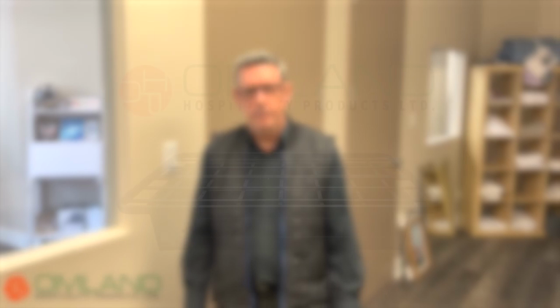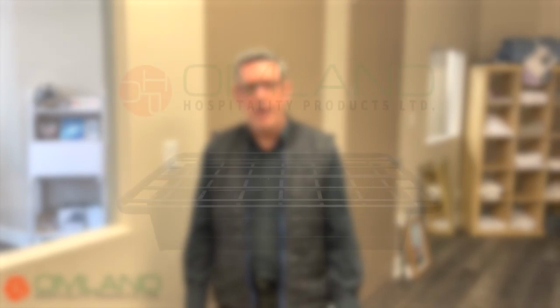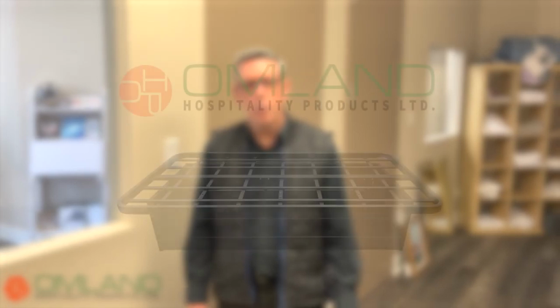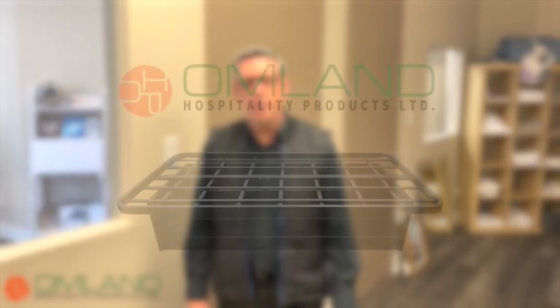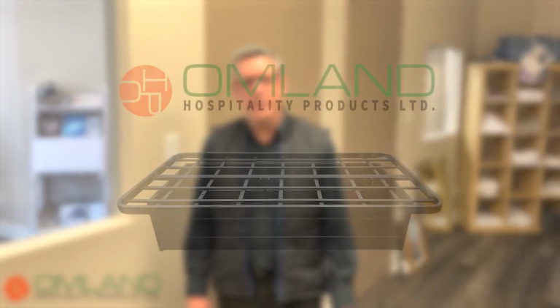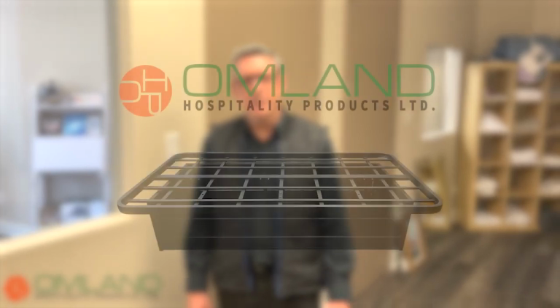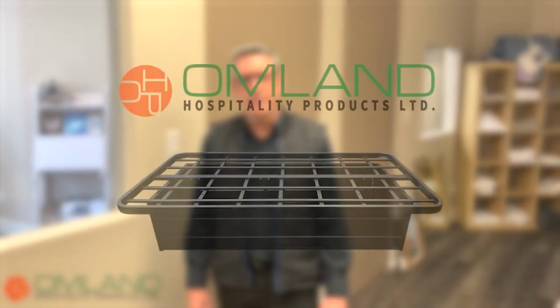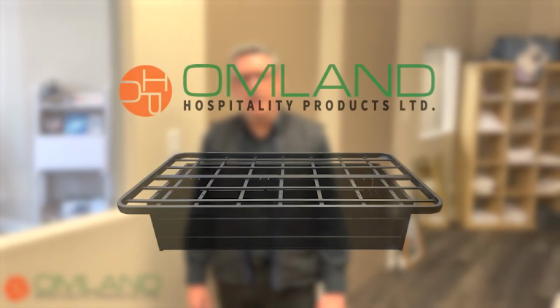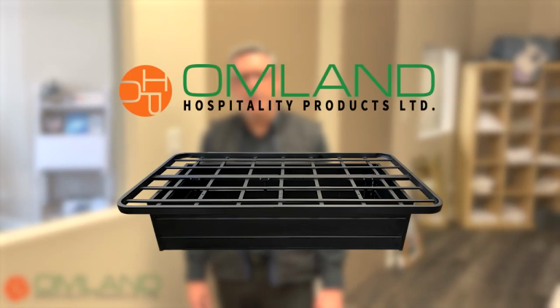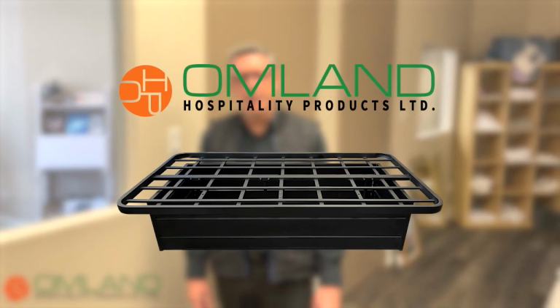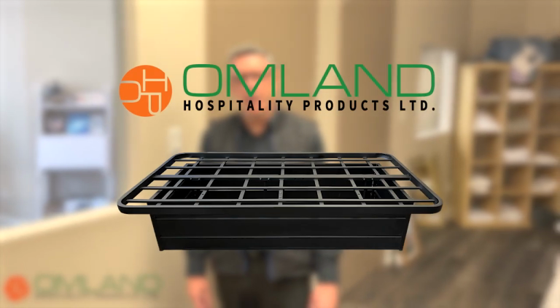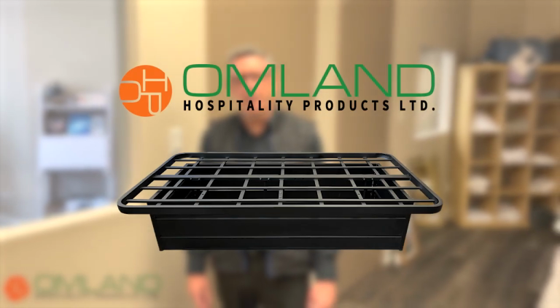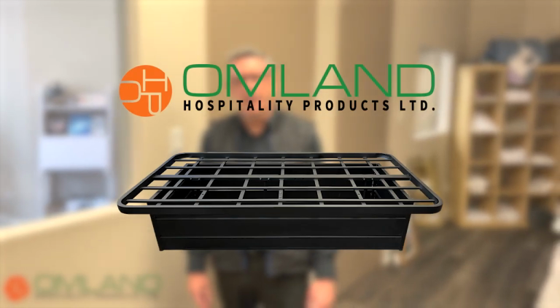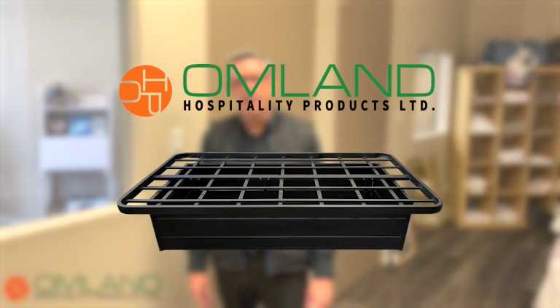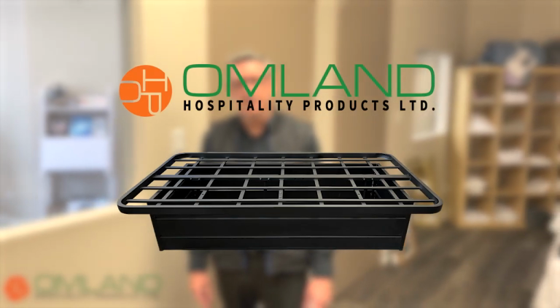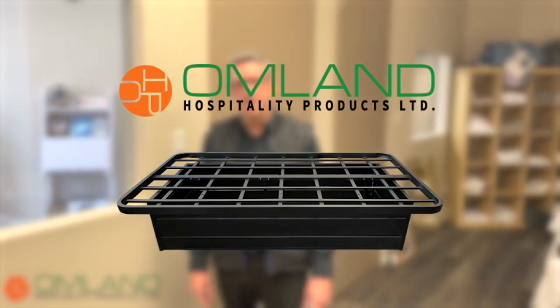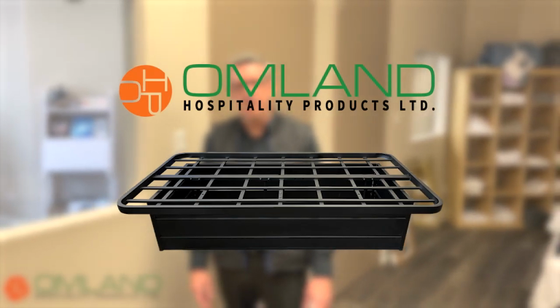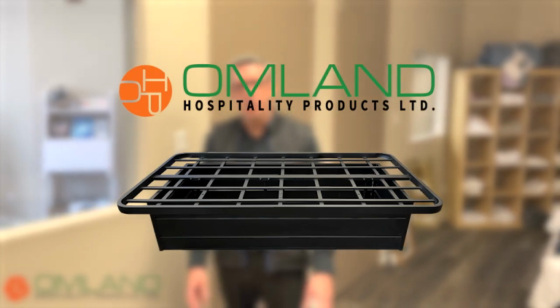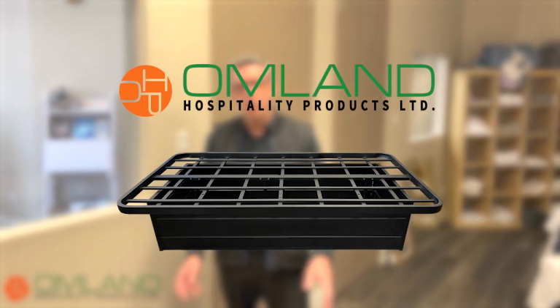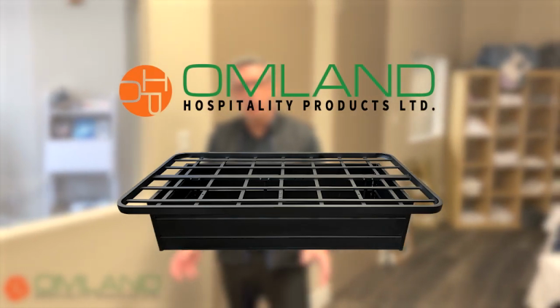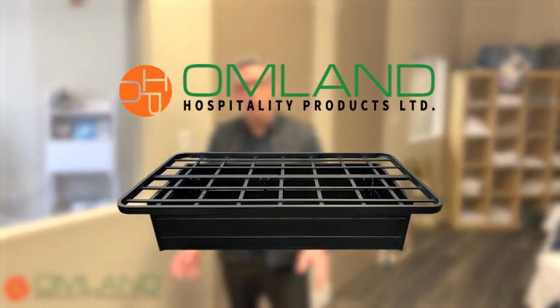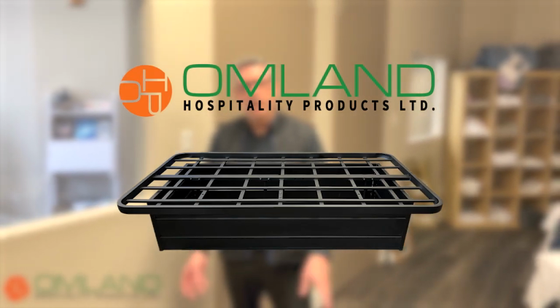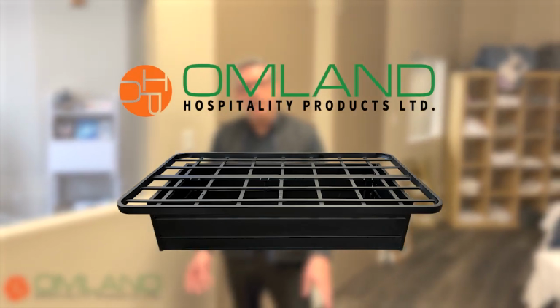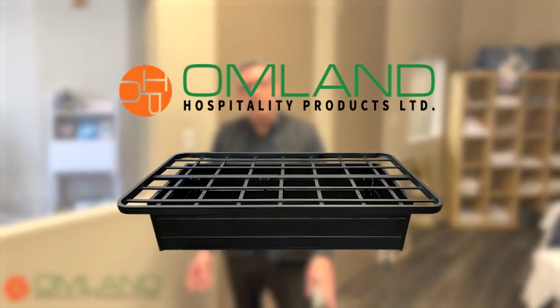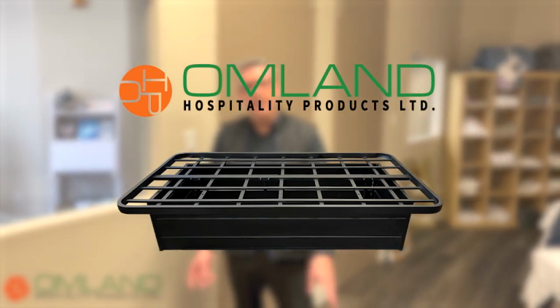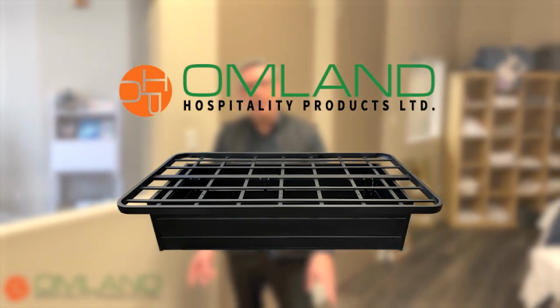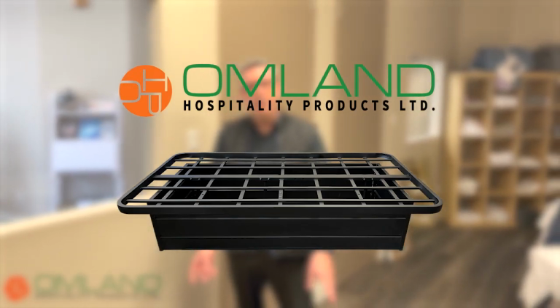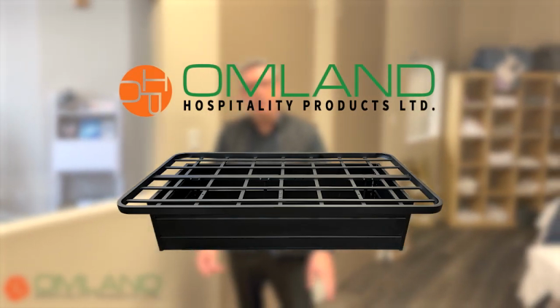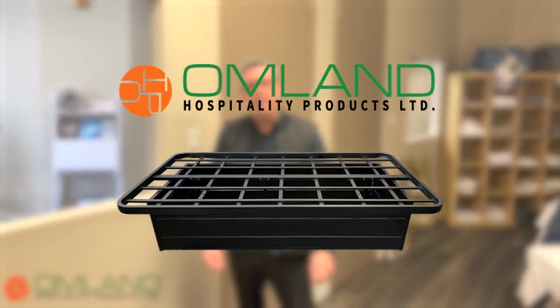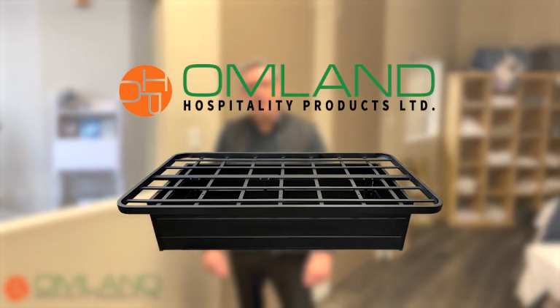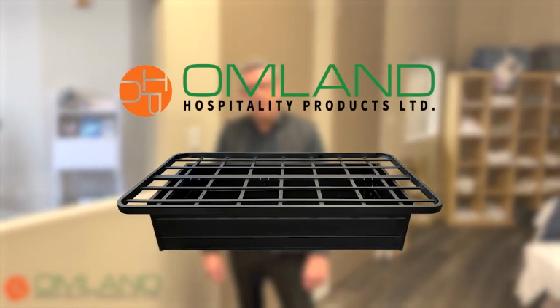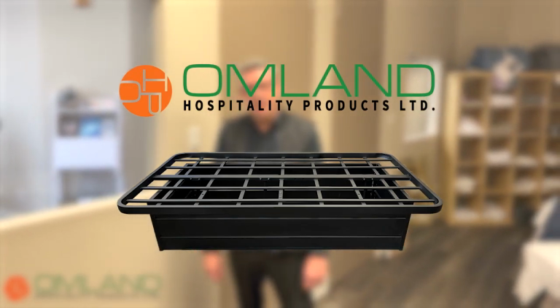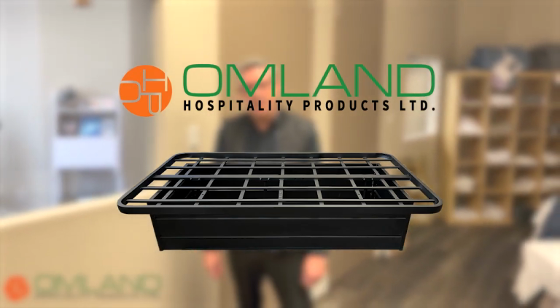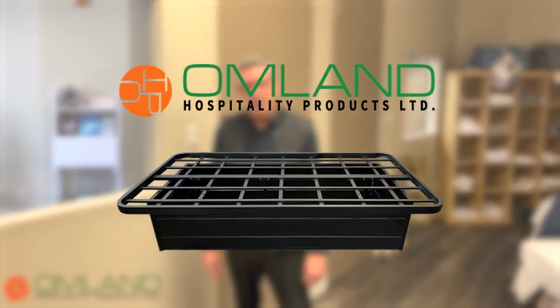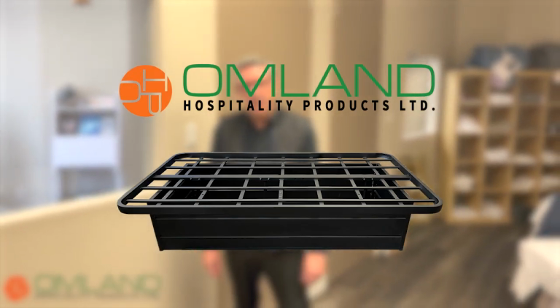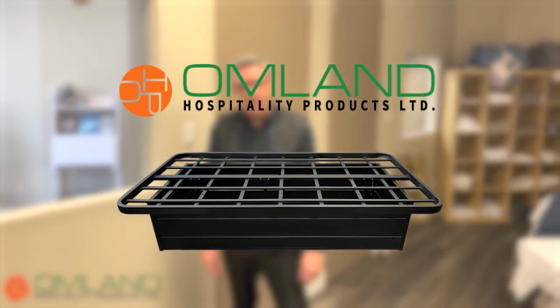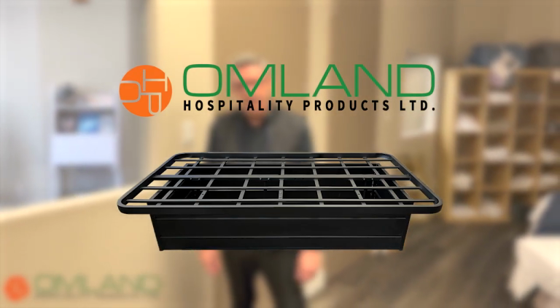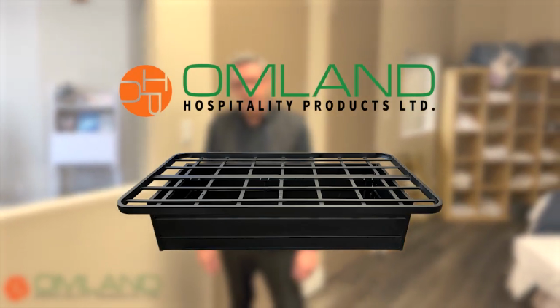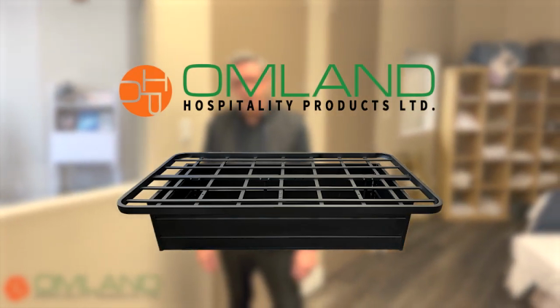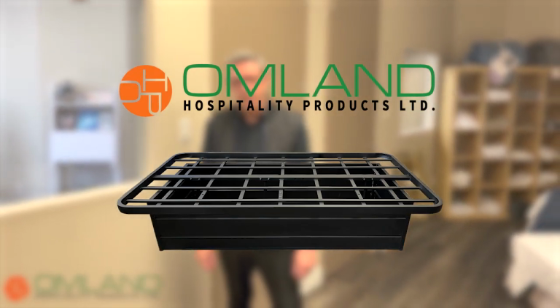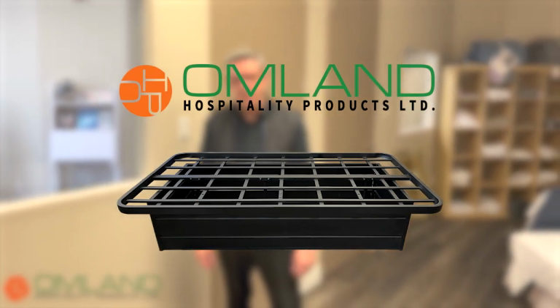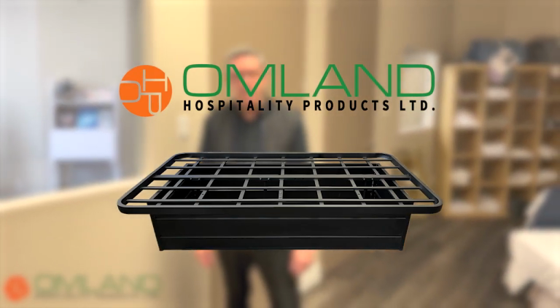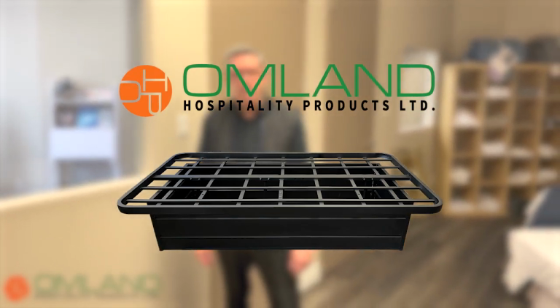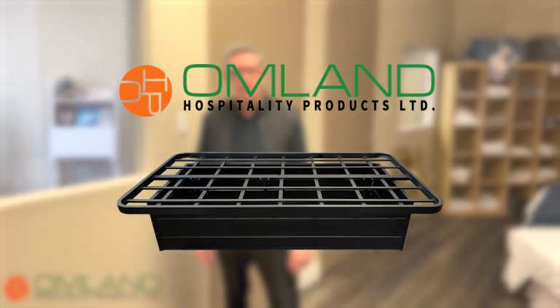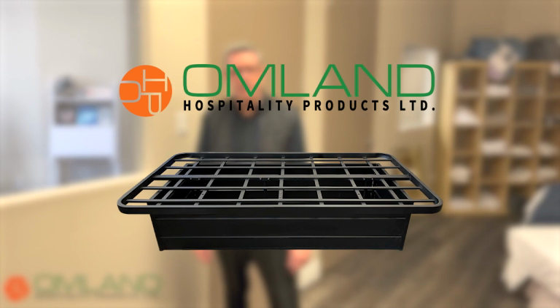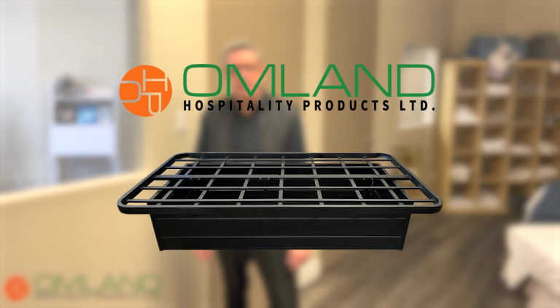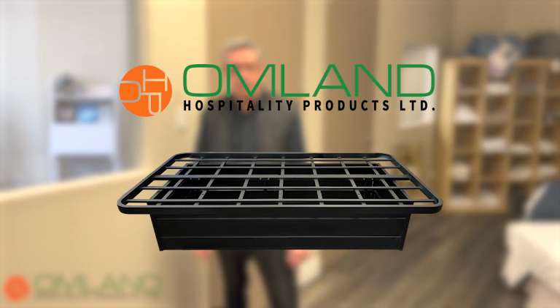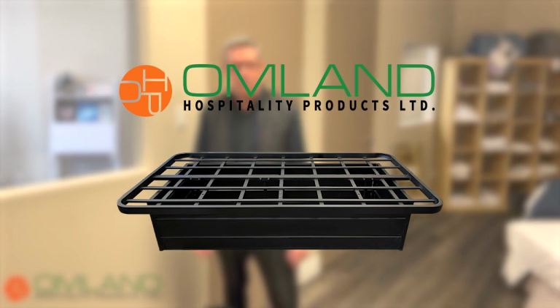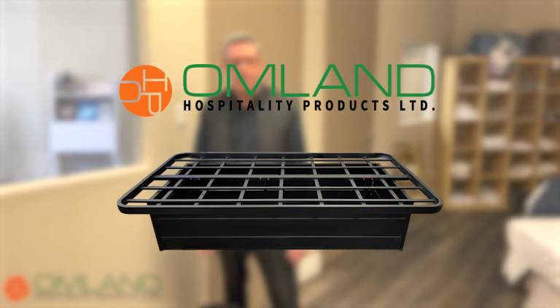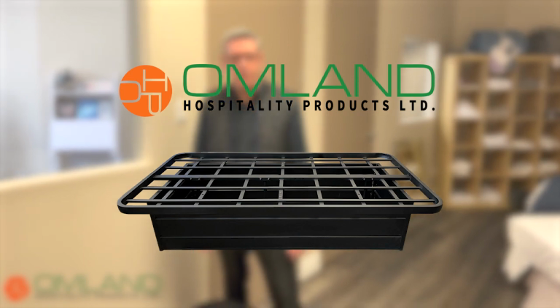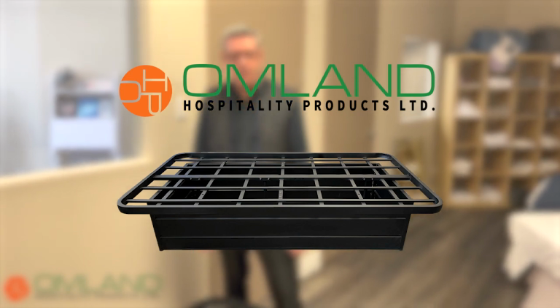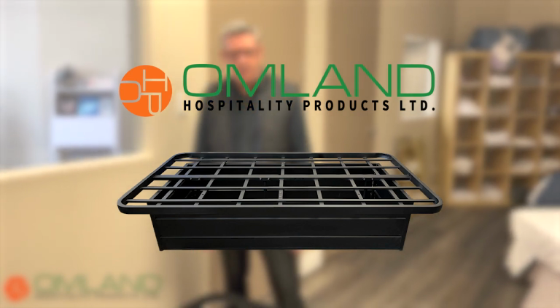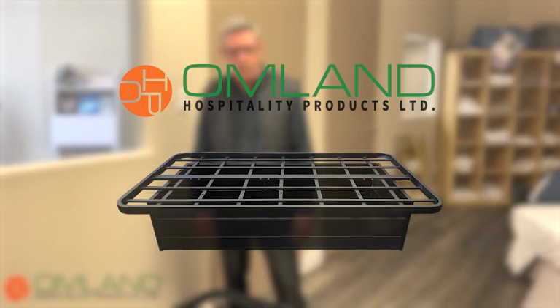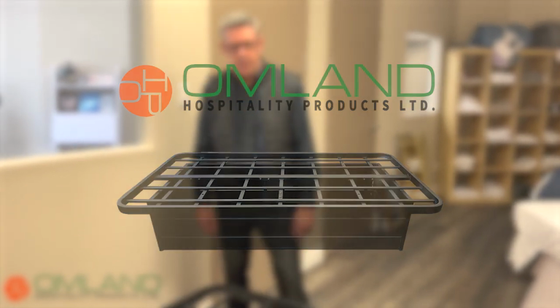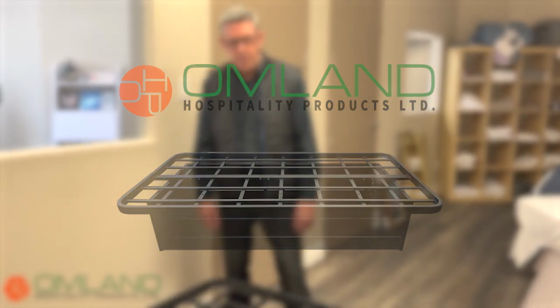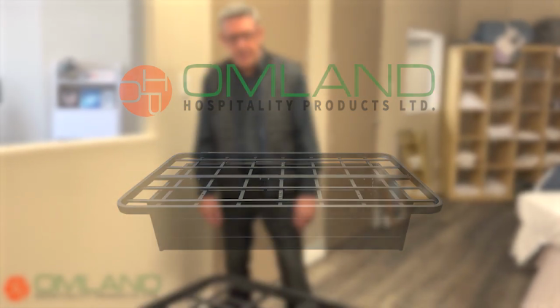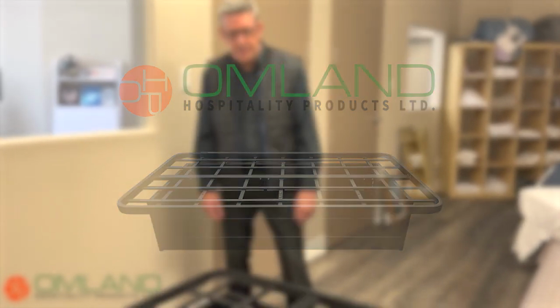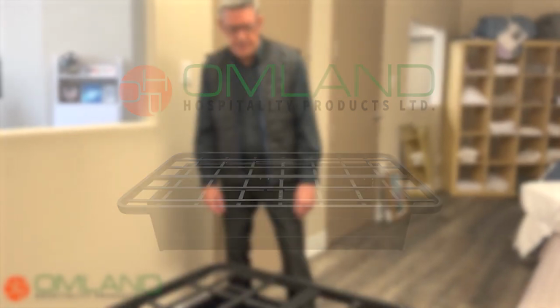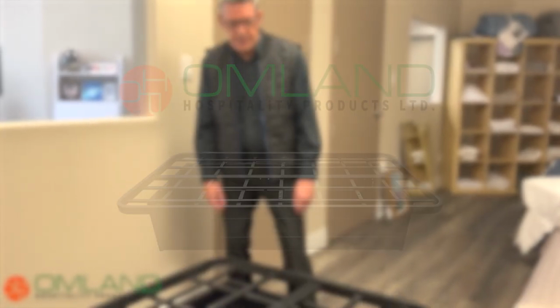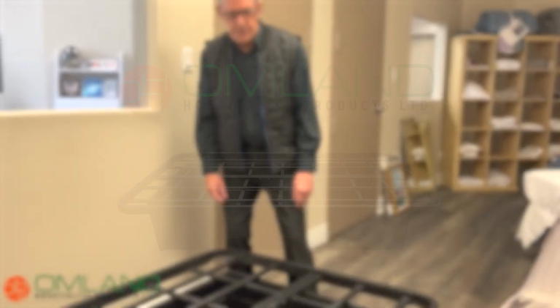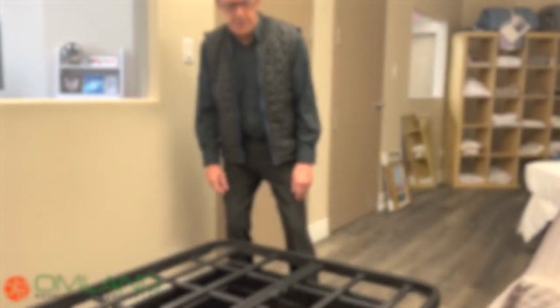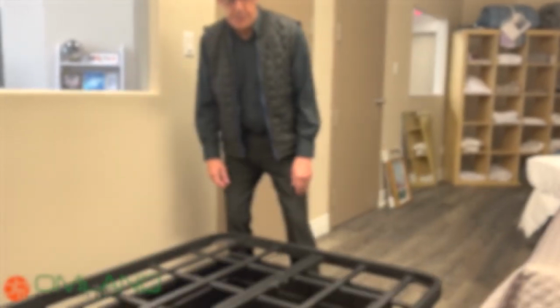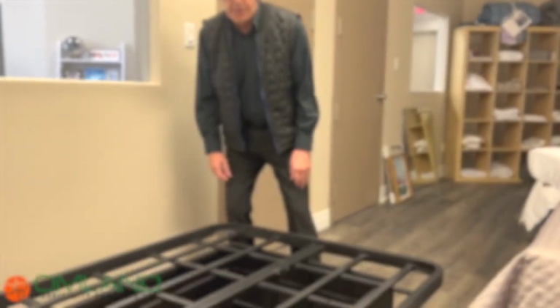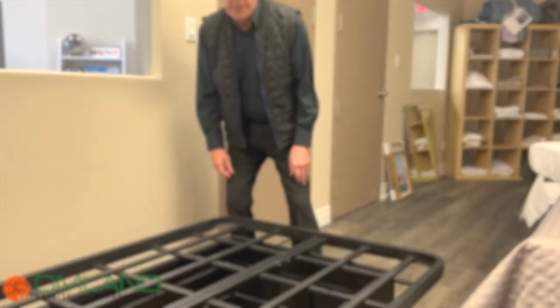Hi Warren, this is Malcolm at Almland. This is our new MetGuard bed base. As you can see, it's exclusive to us — we do manufacture this product.